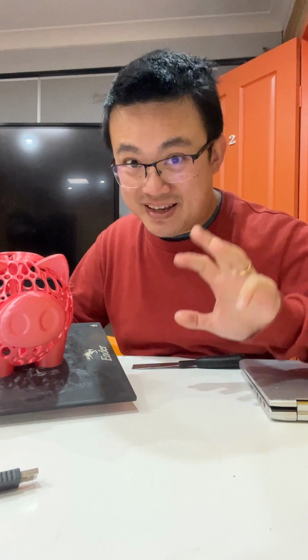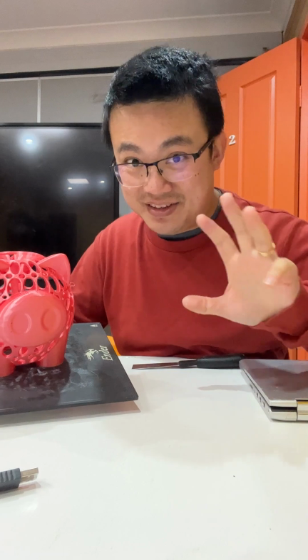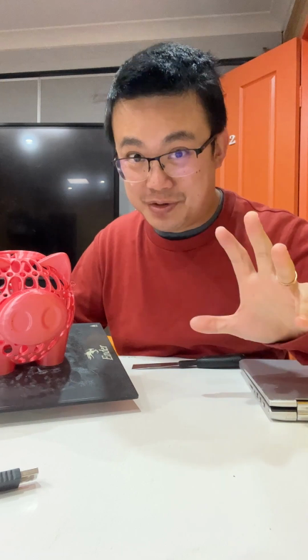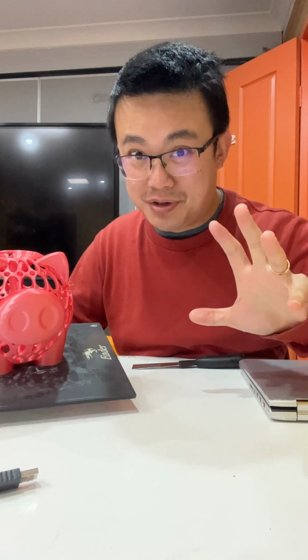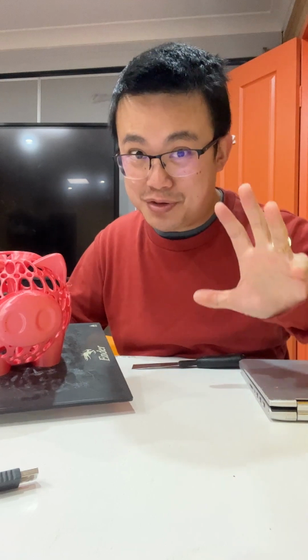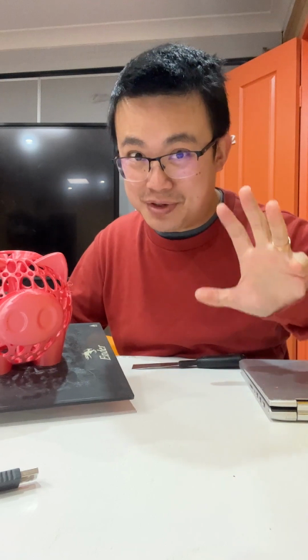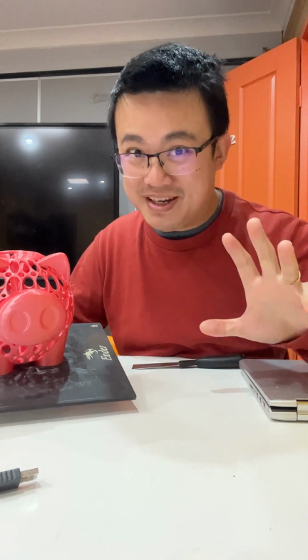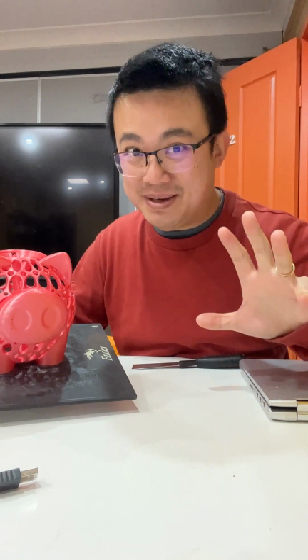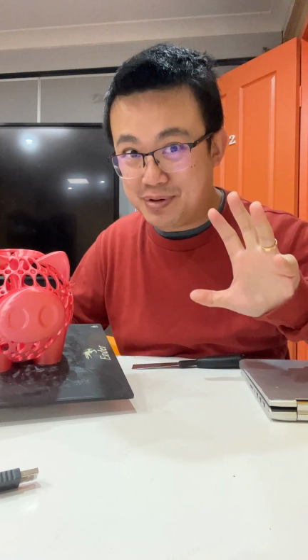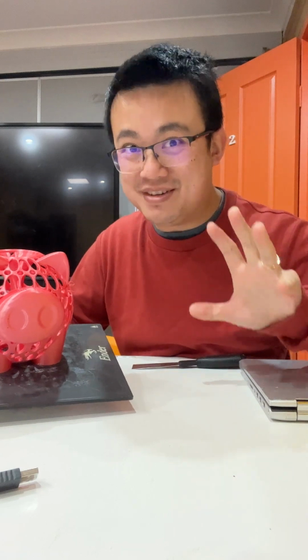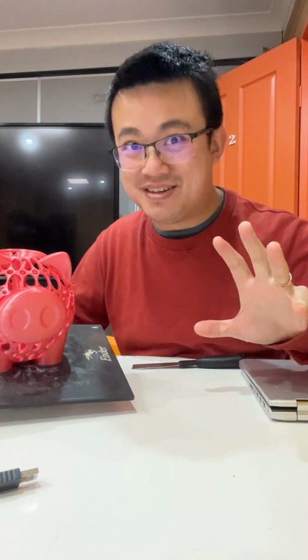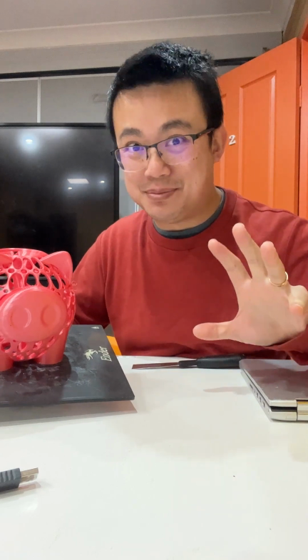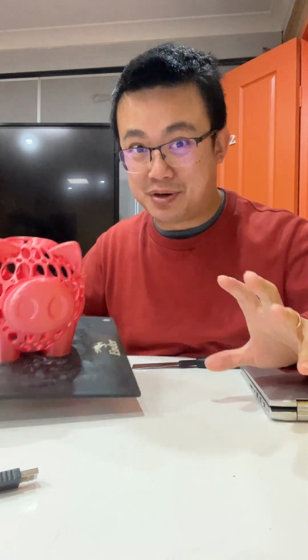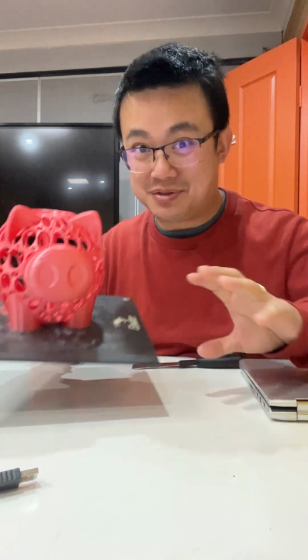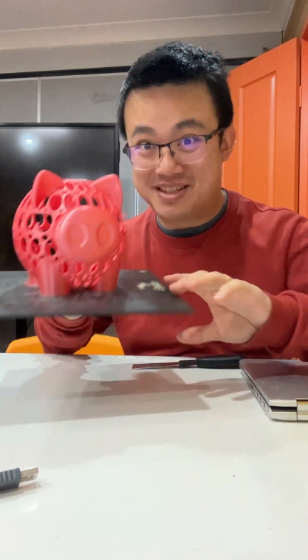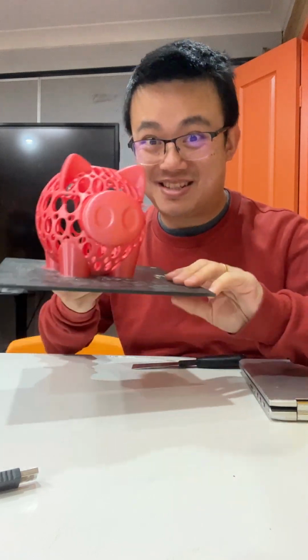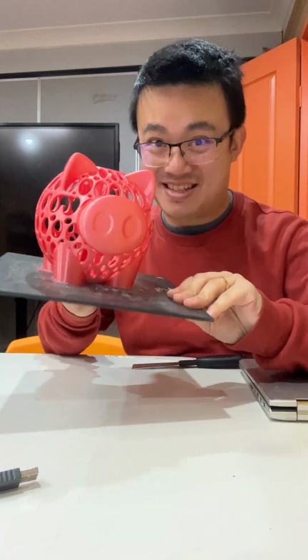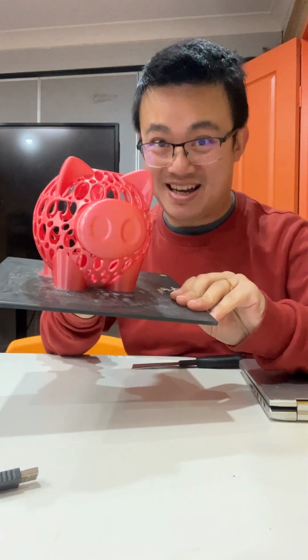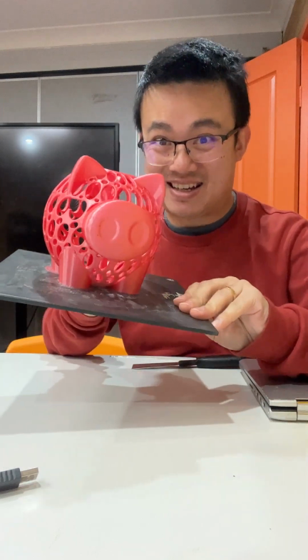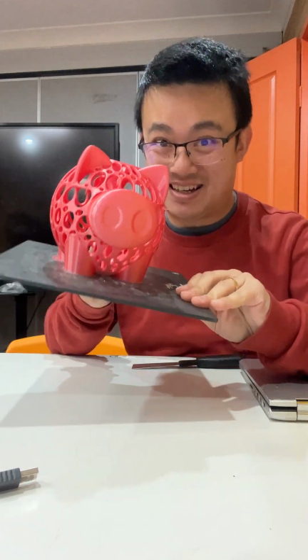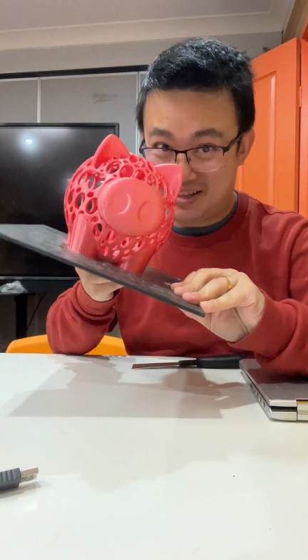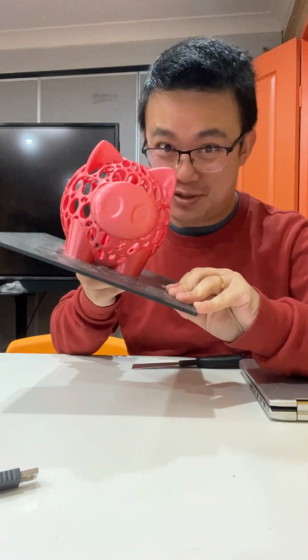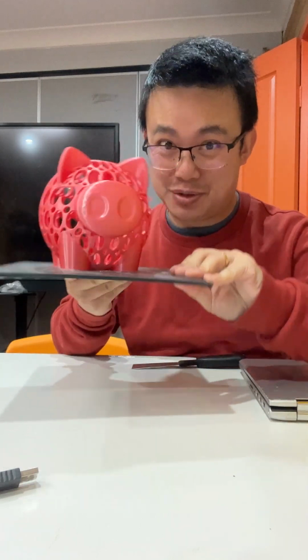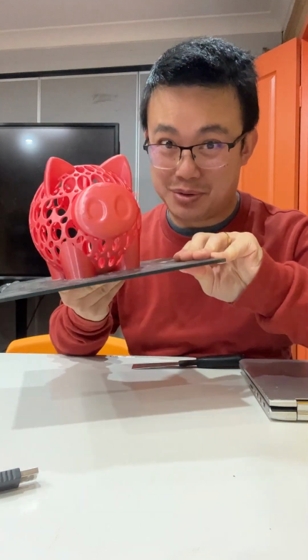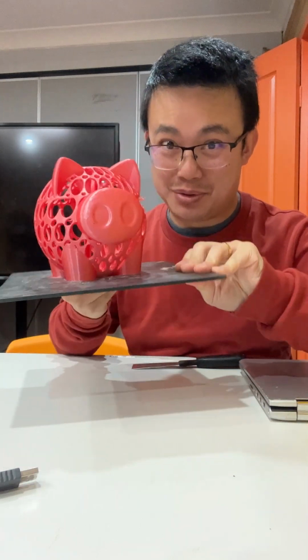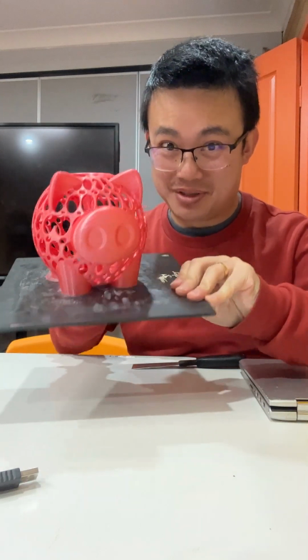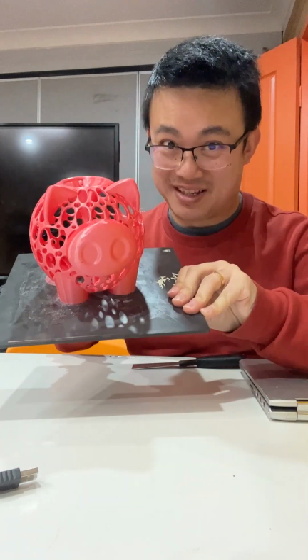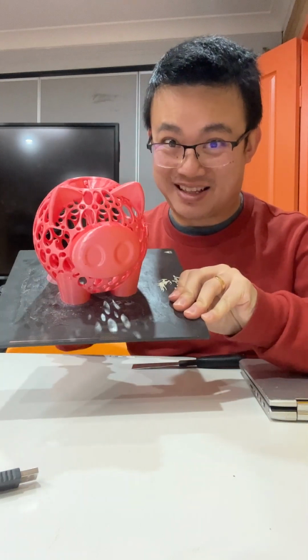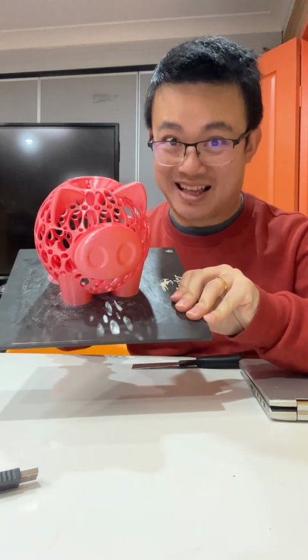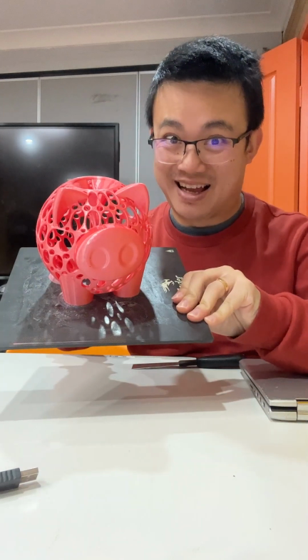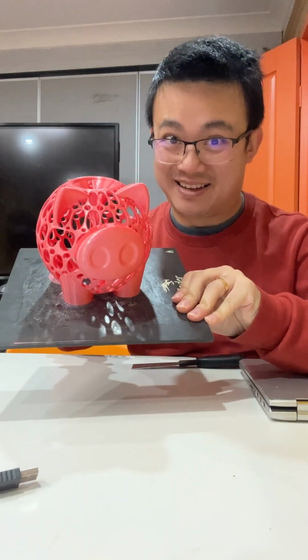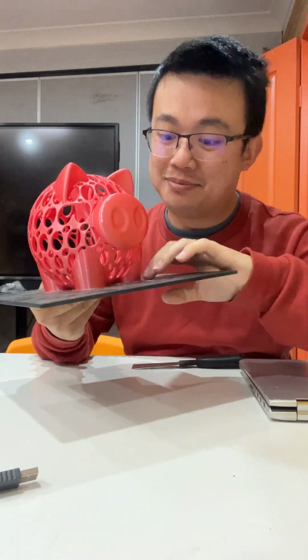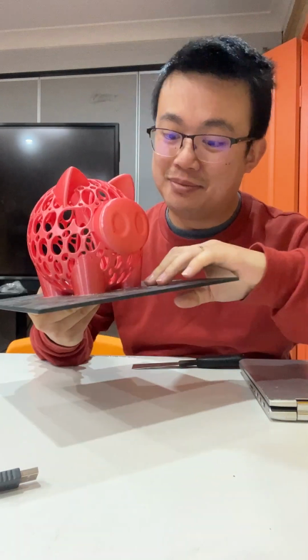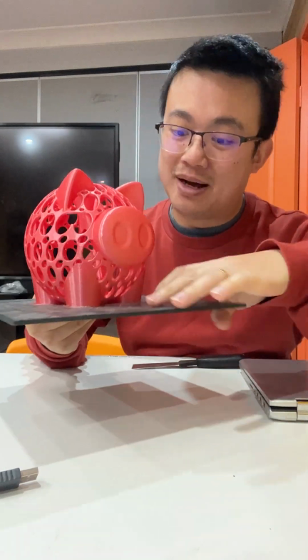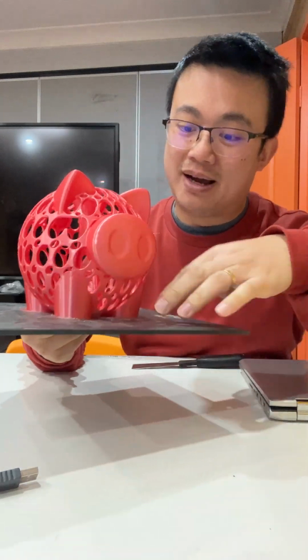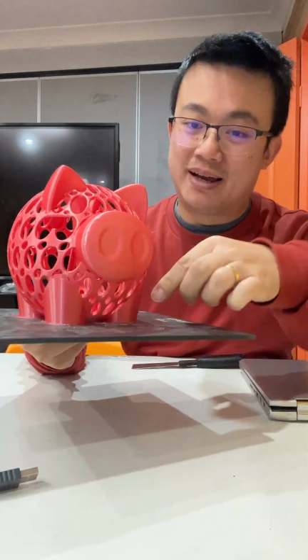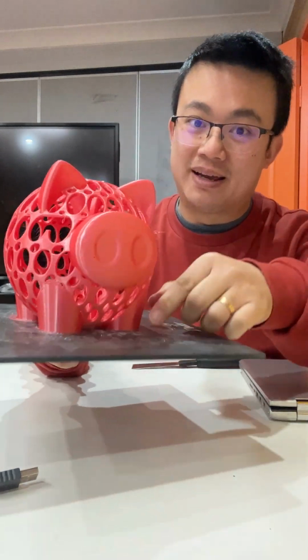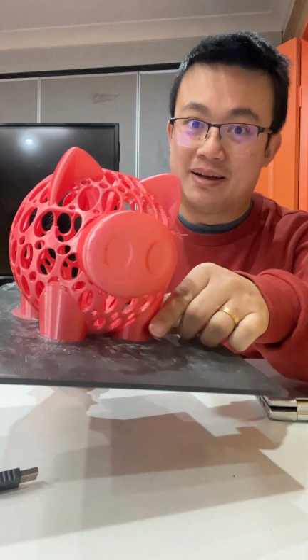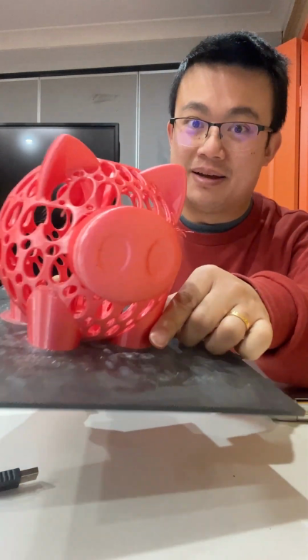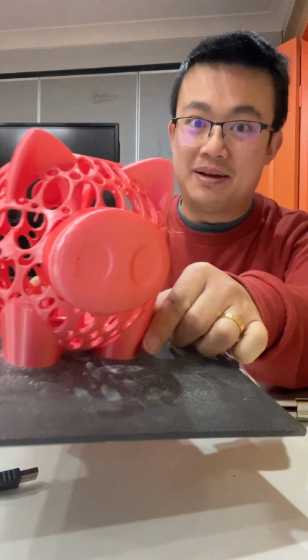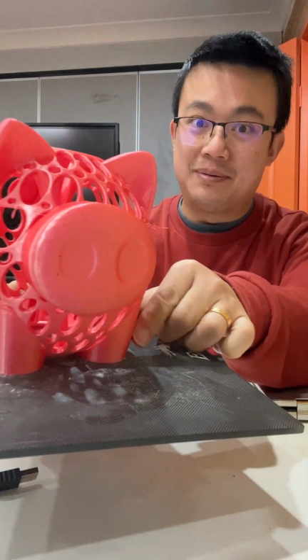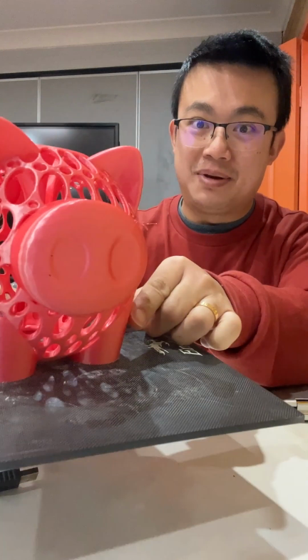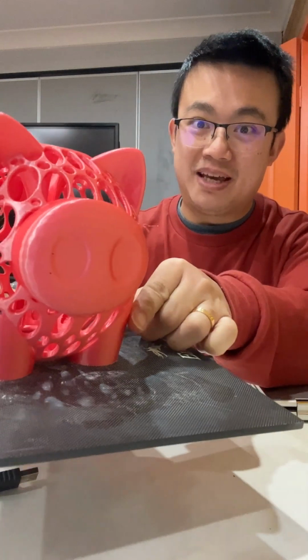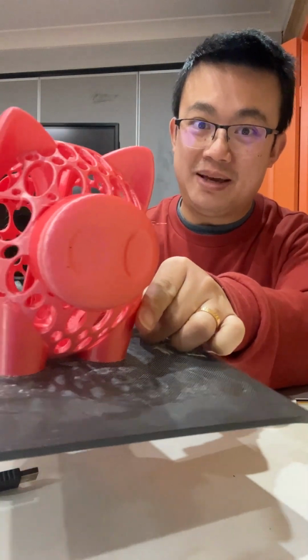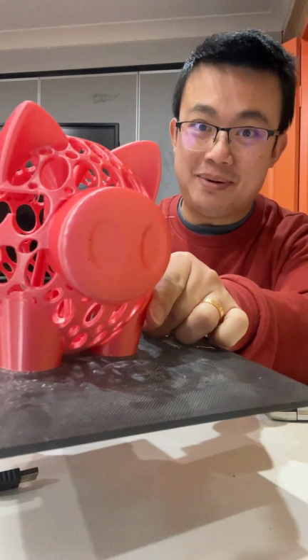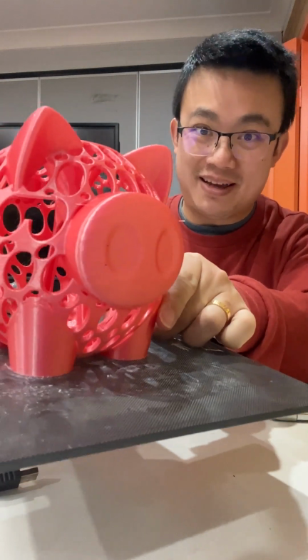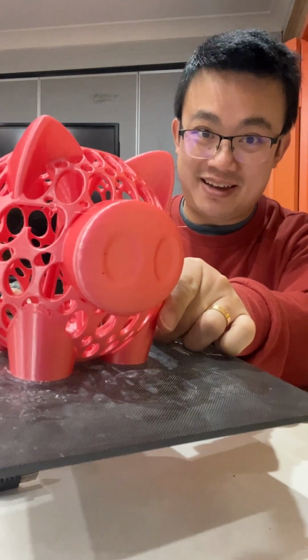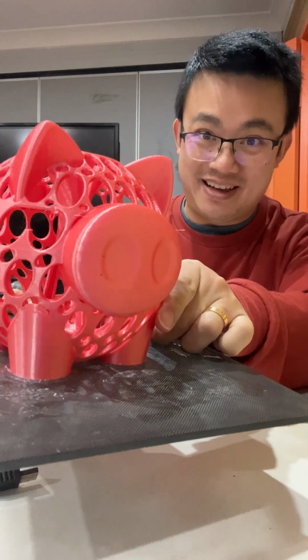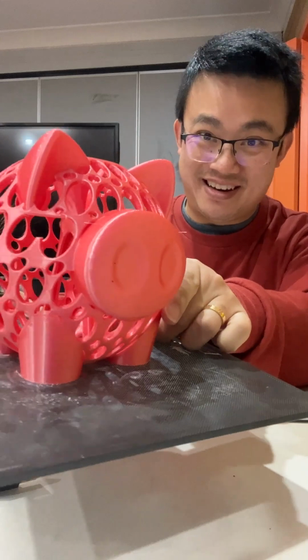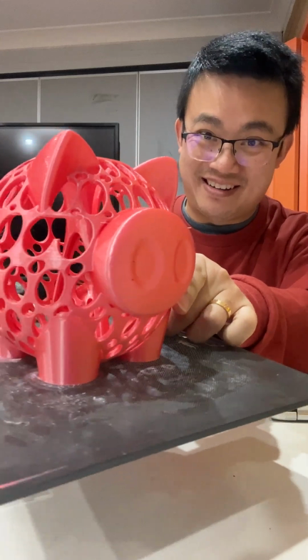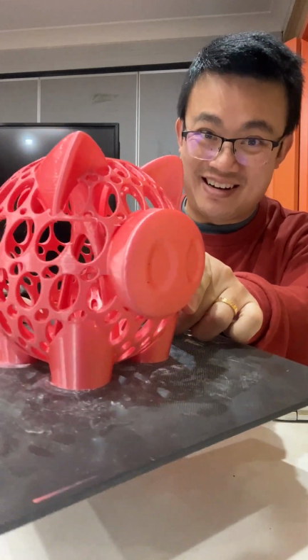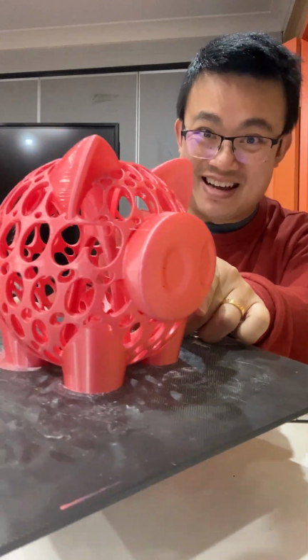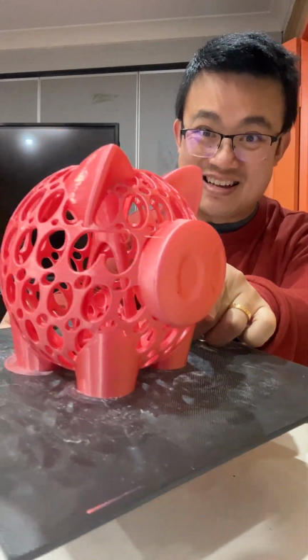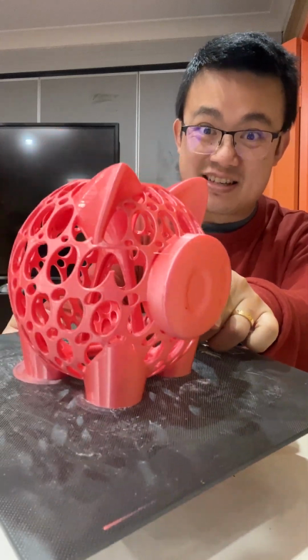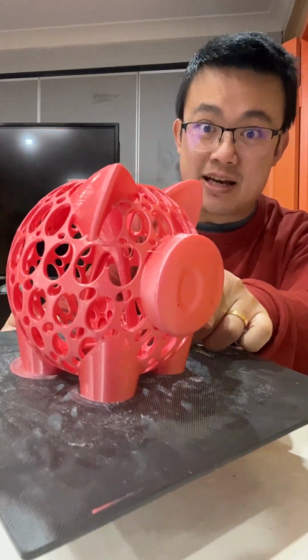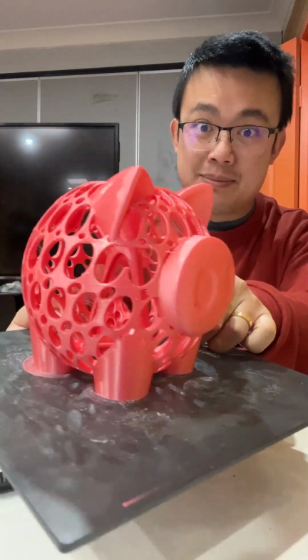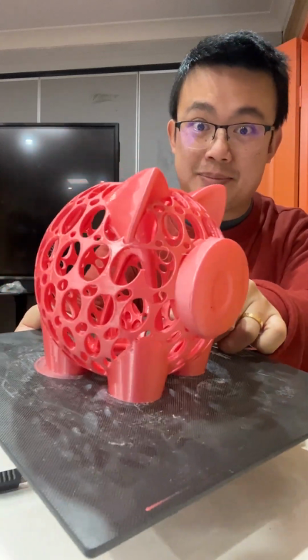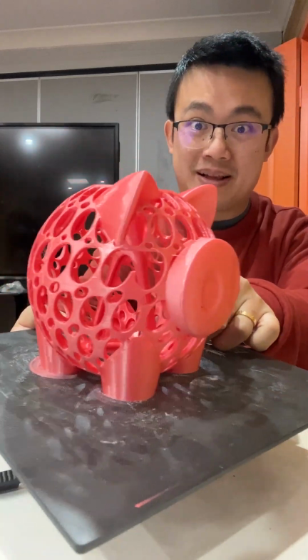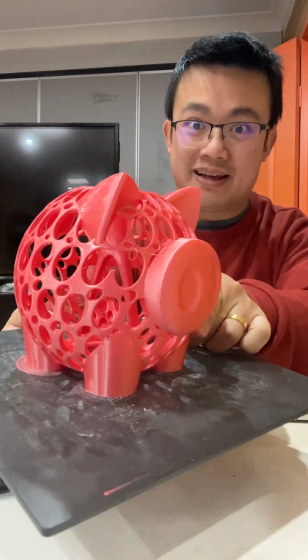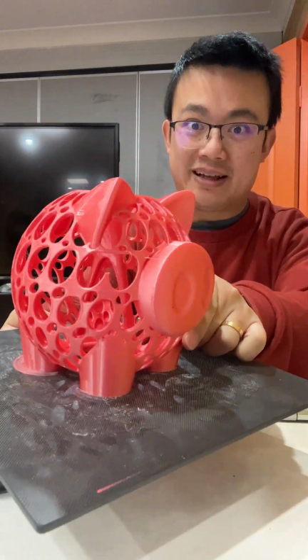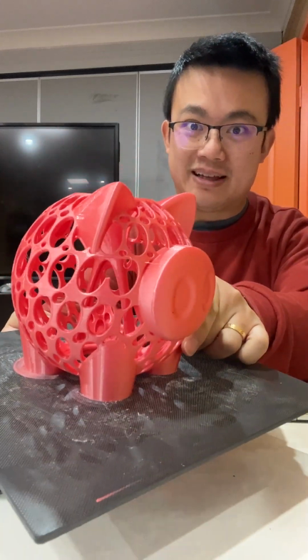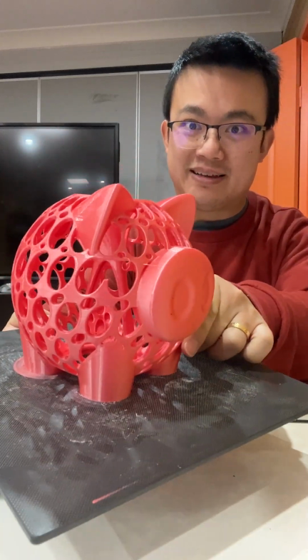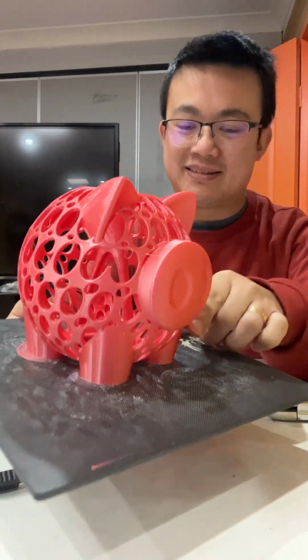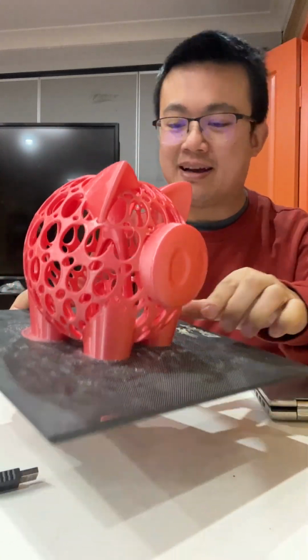Is your 3D printed model stuck to the glass? My piggy bank here is completely stuck.